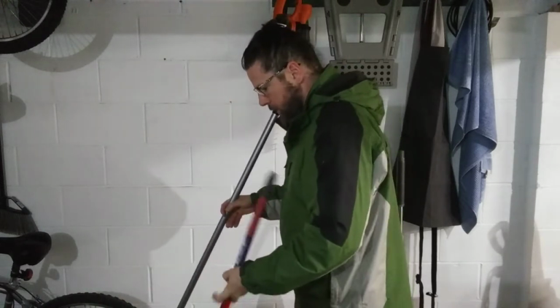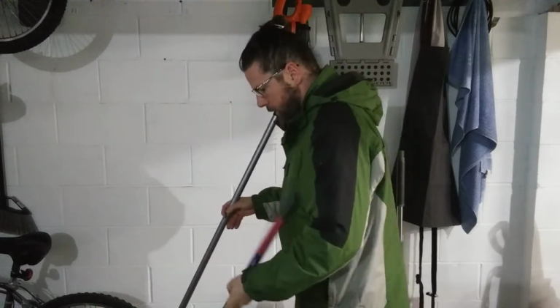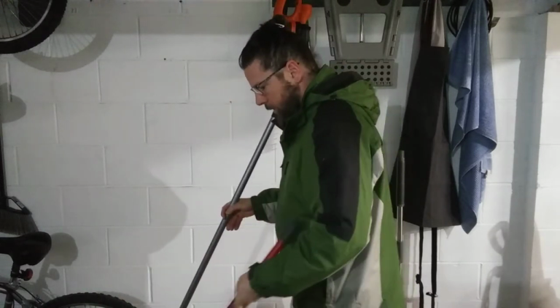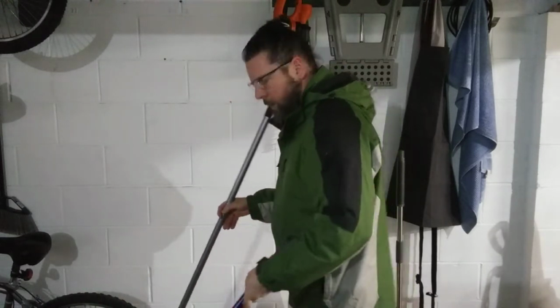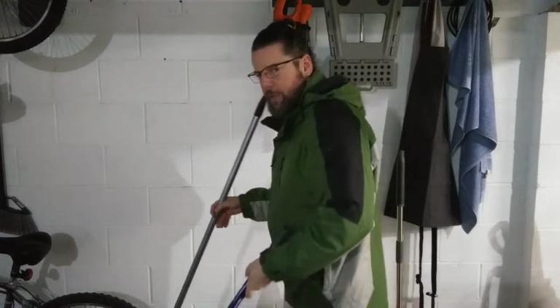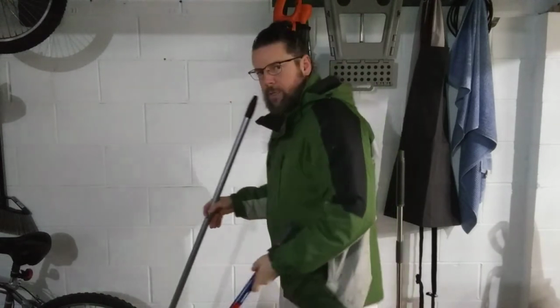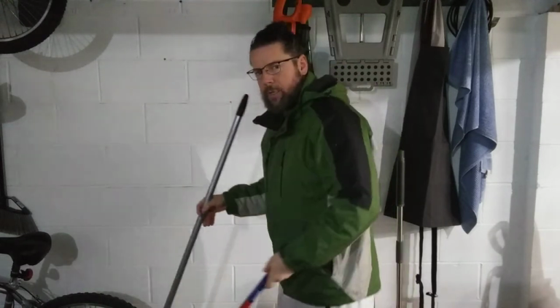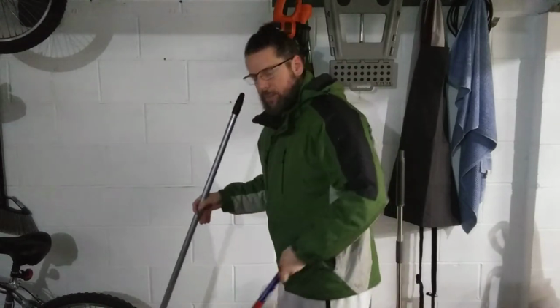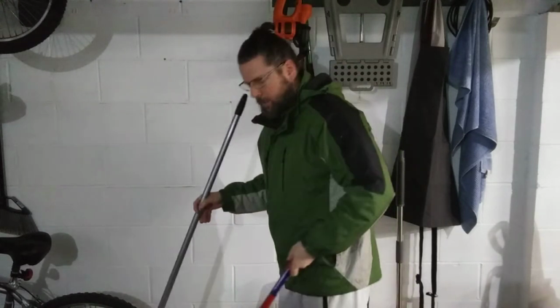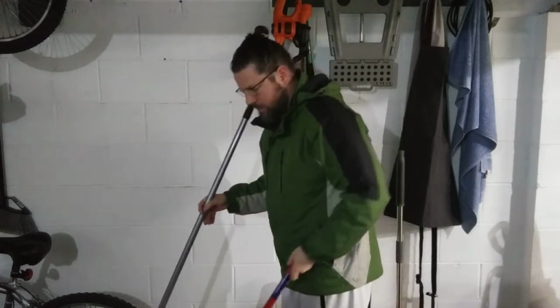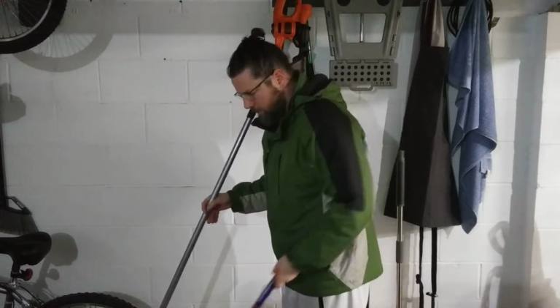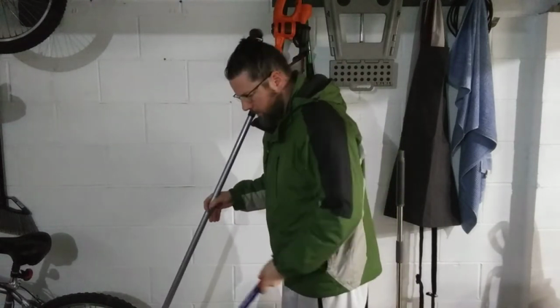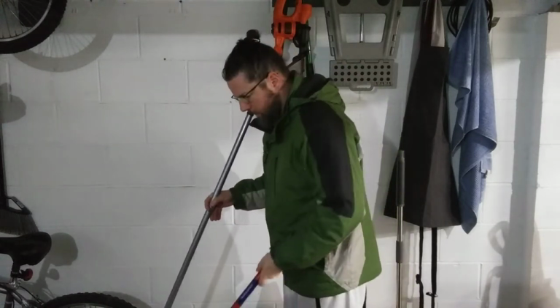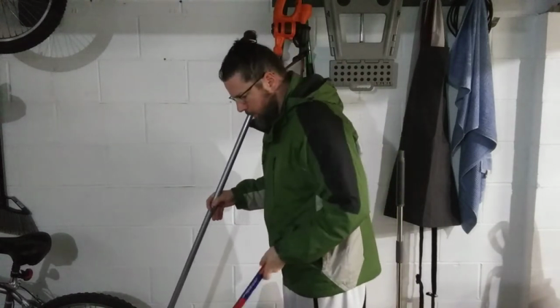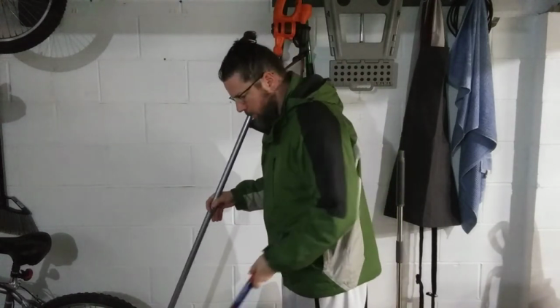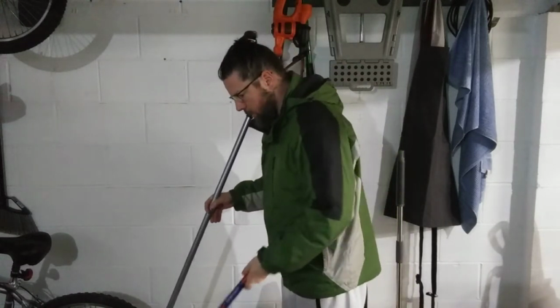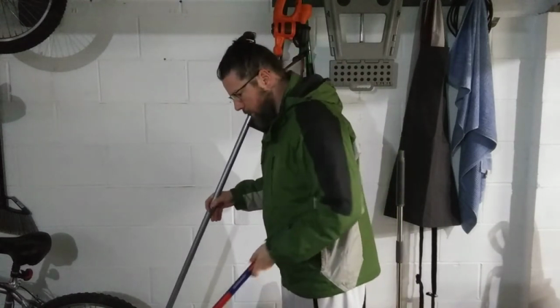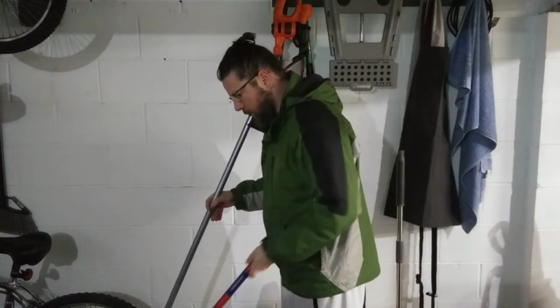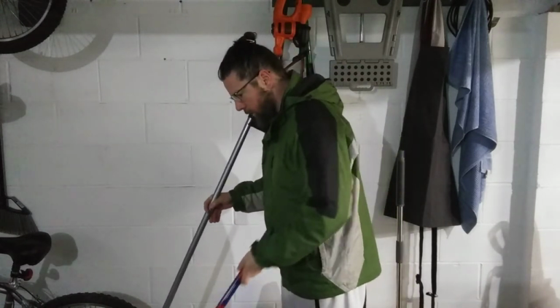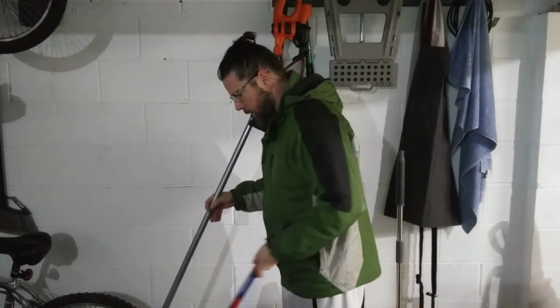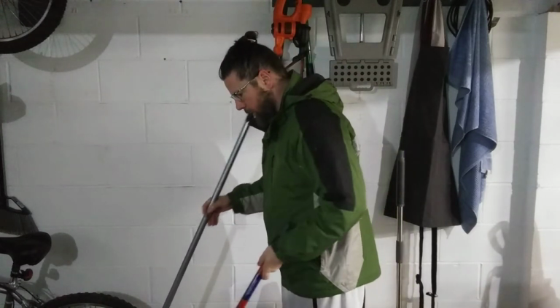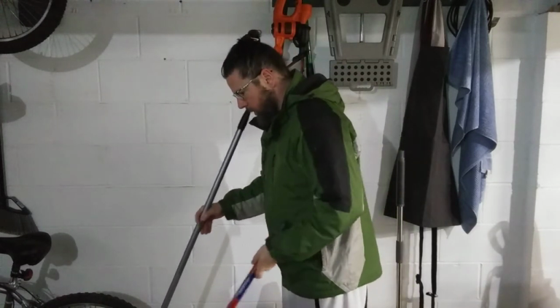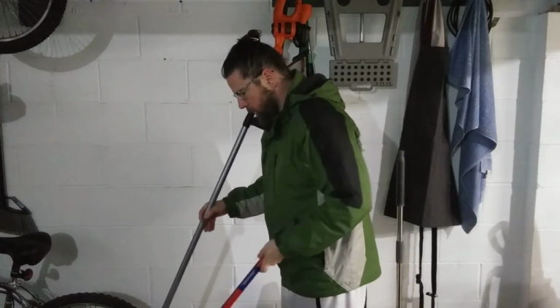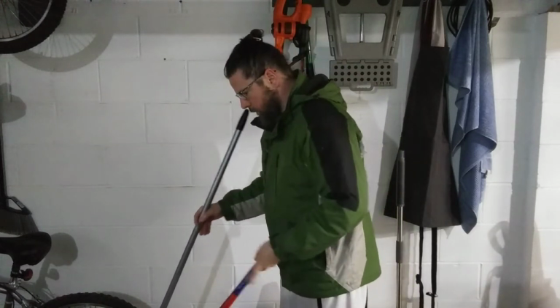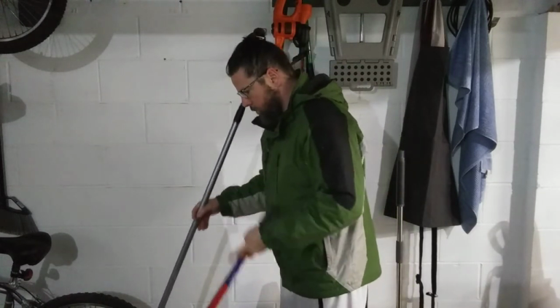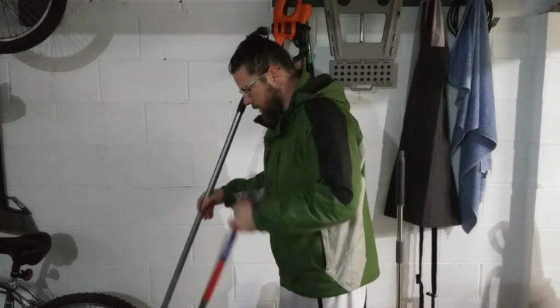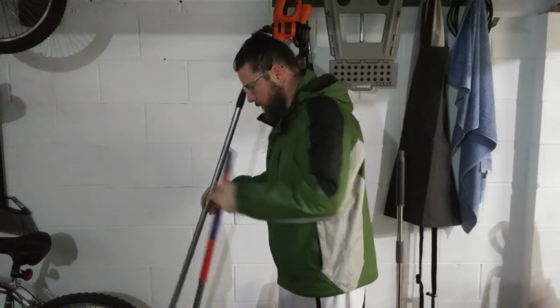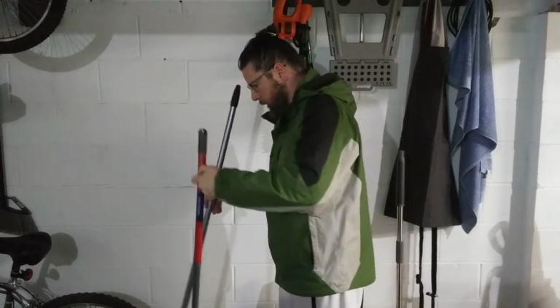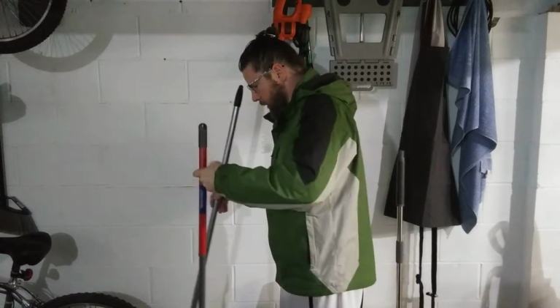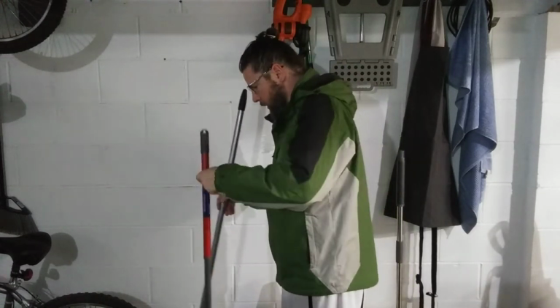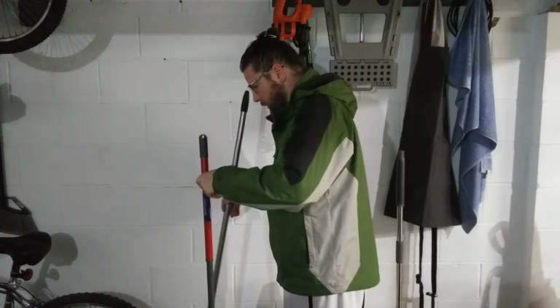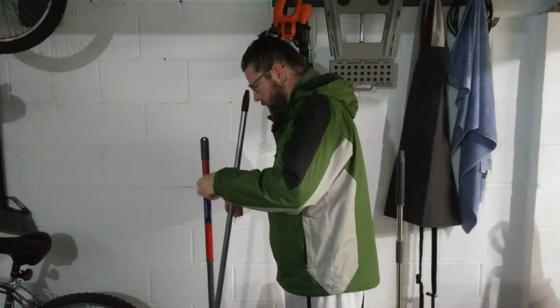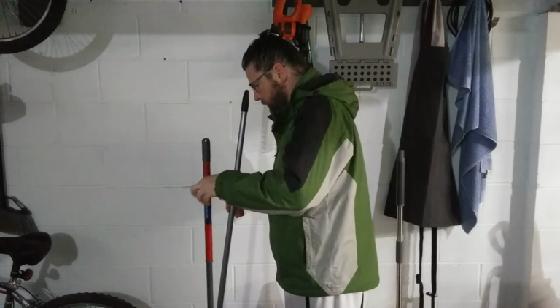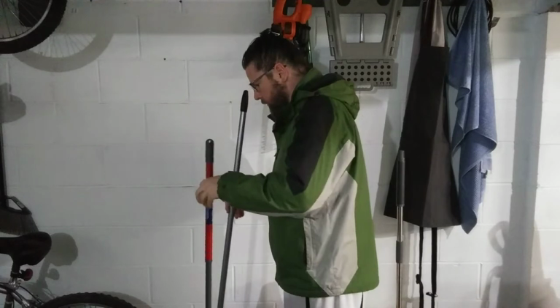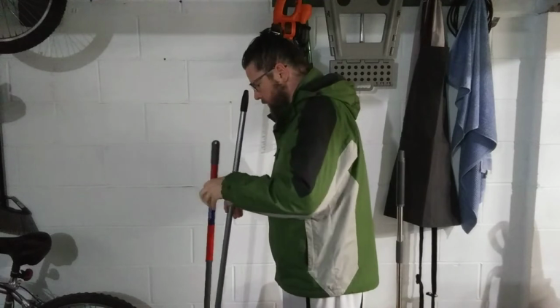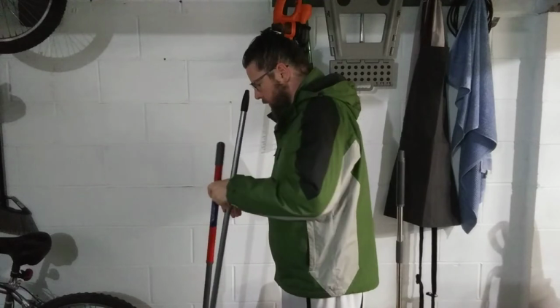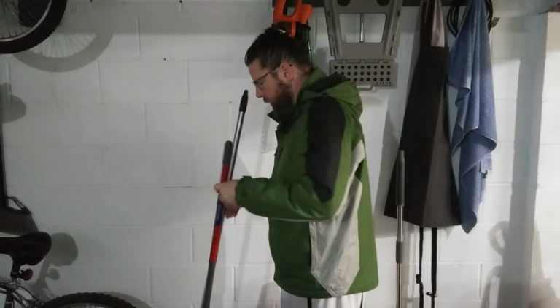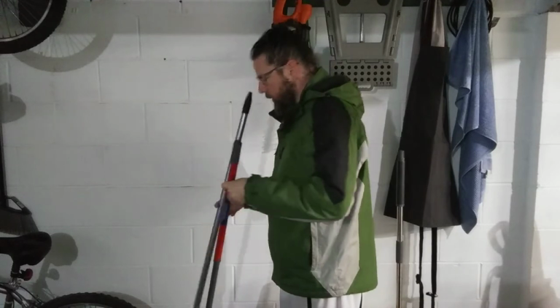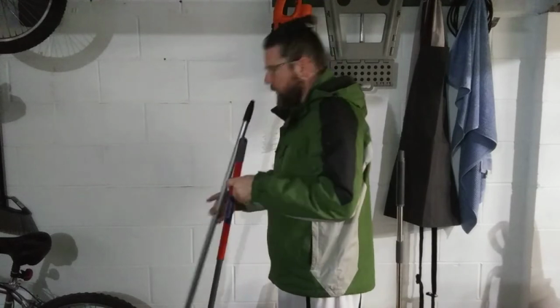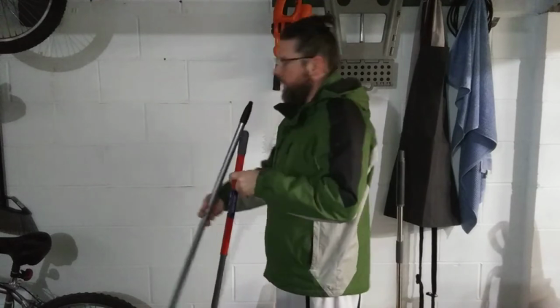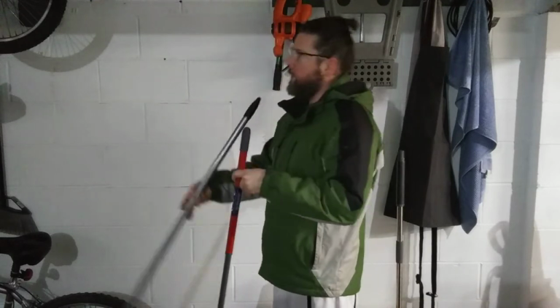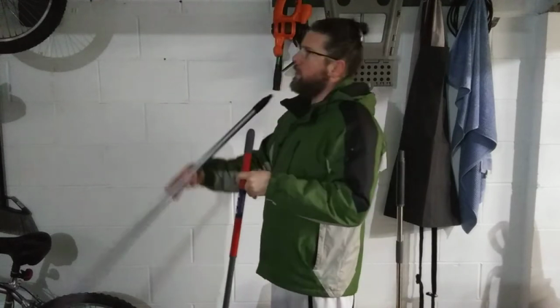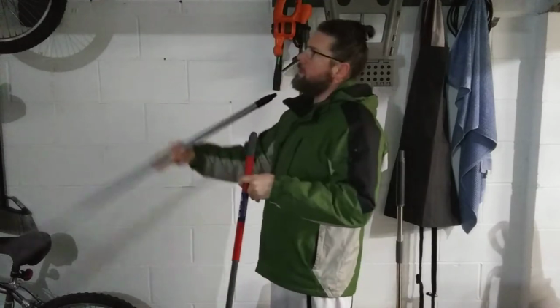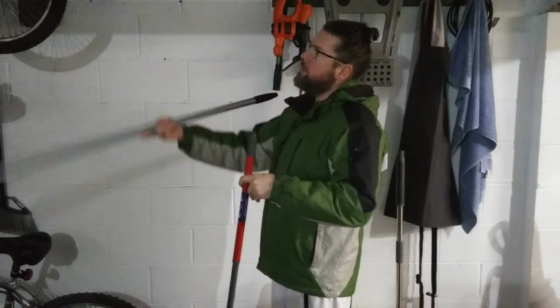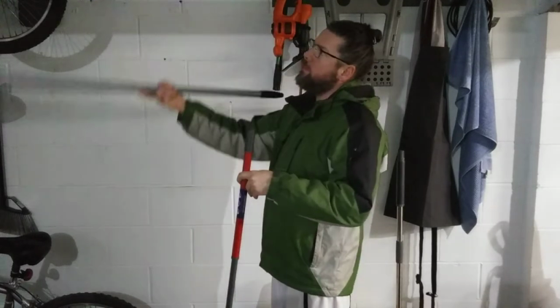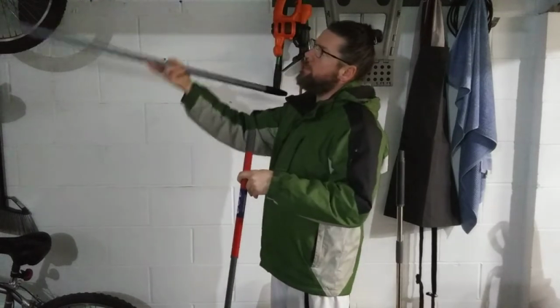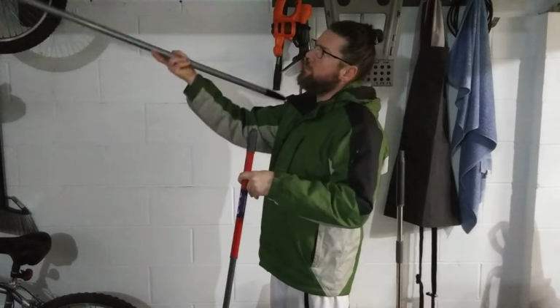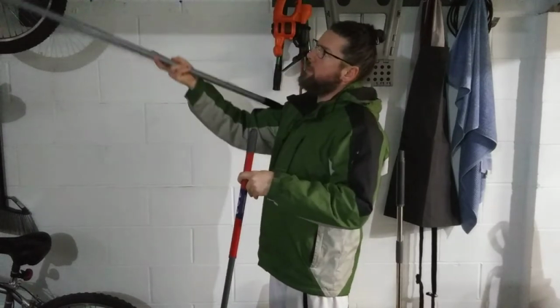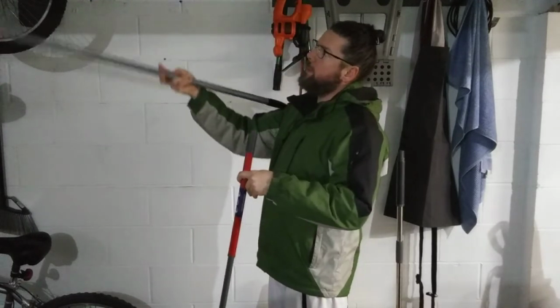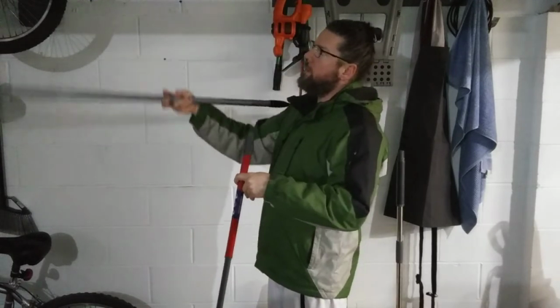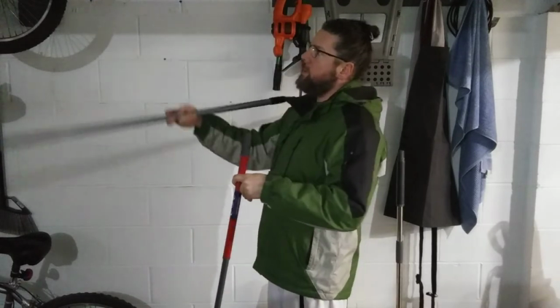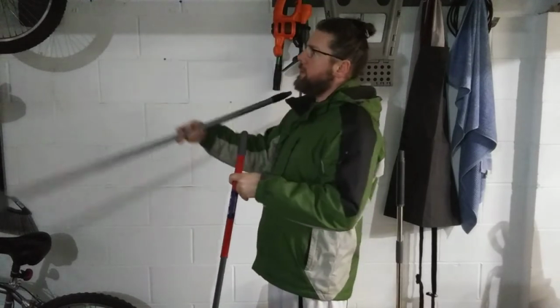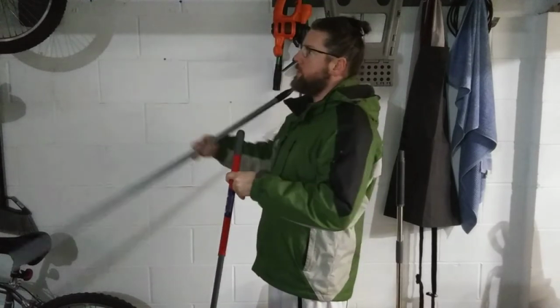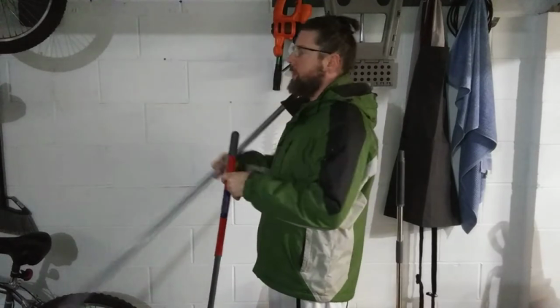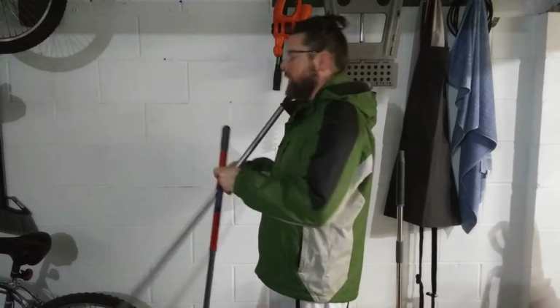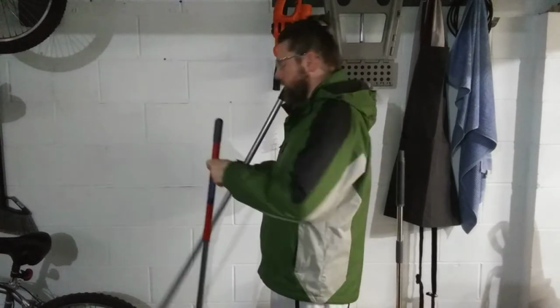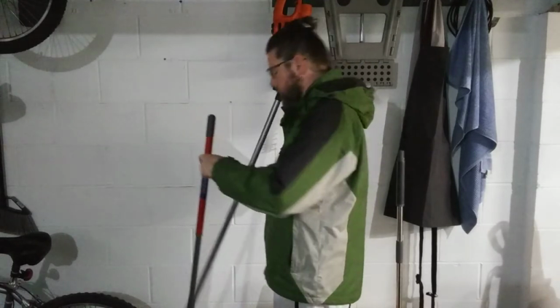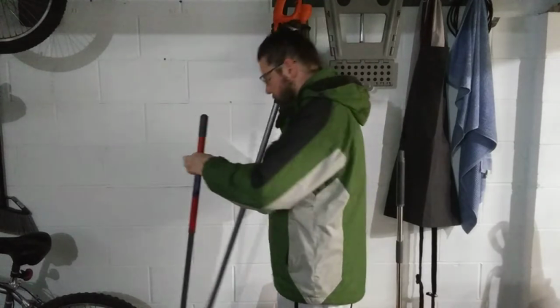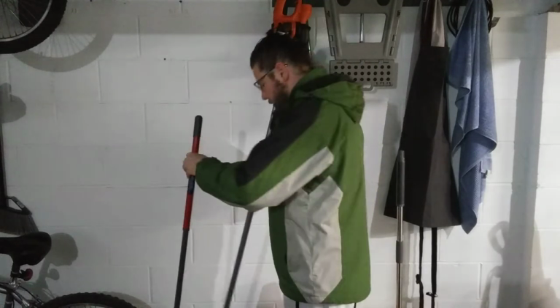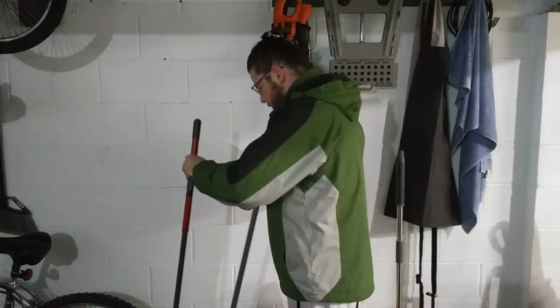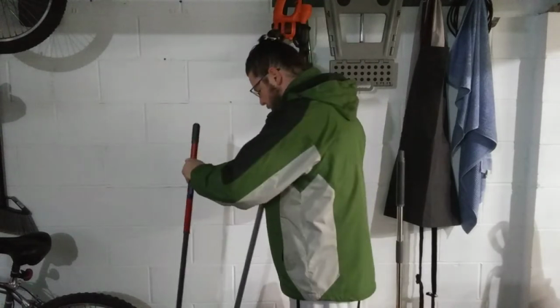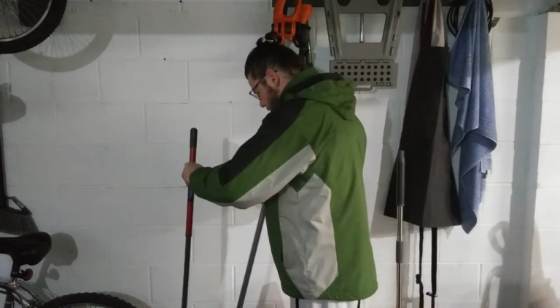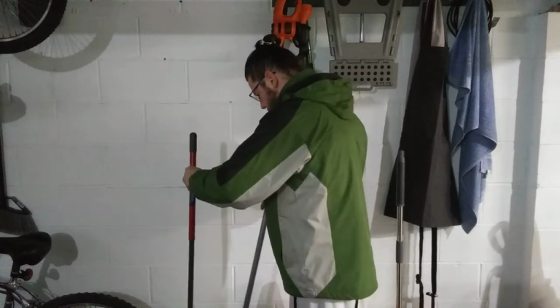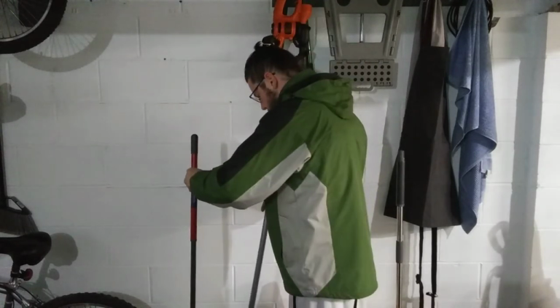You guys can't see this from down here, but when you're pushing it on the floor, and also if you need to do your ceilings or walls or something, it really makes a difference.